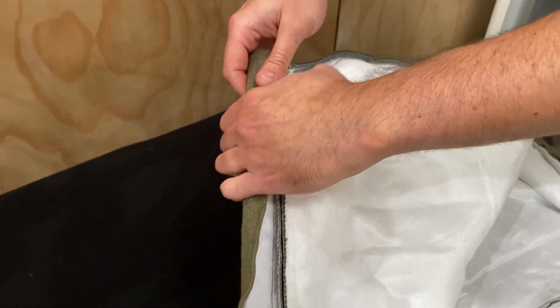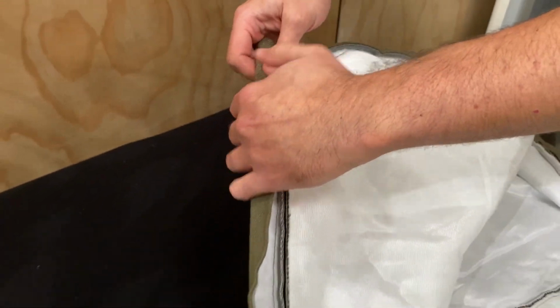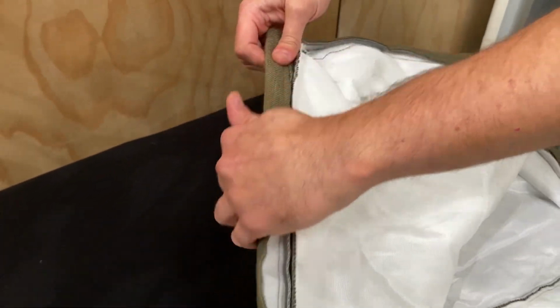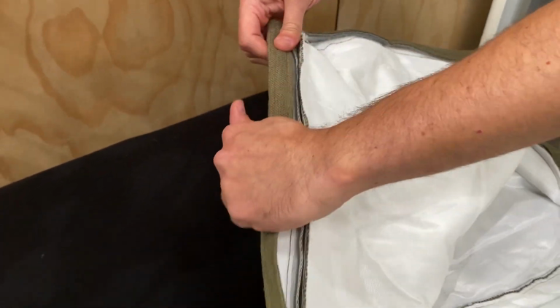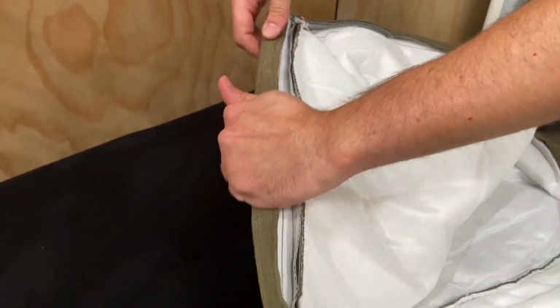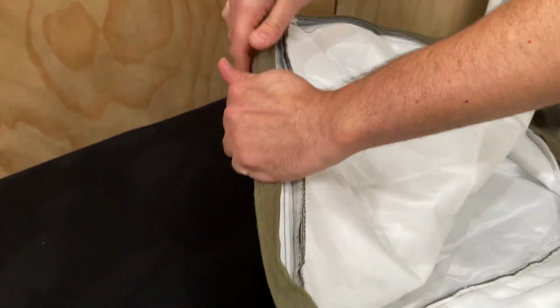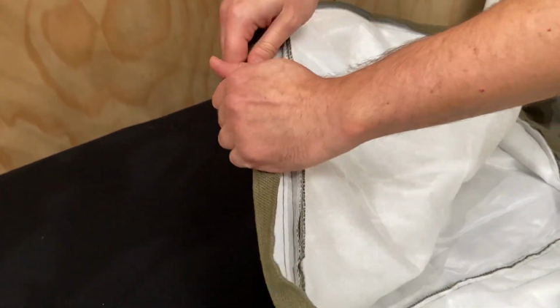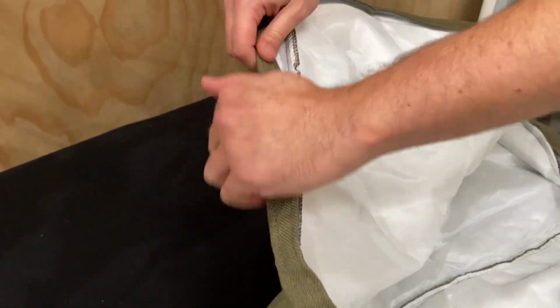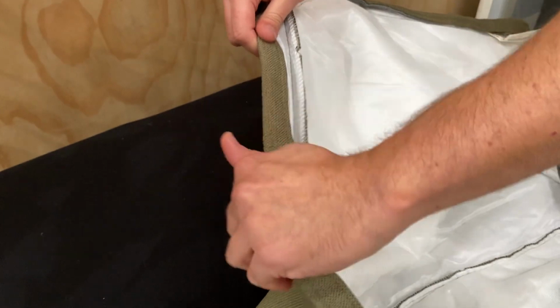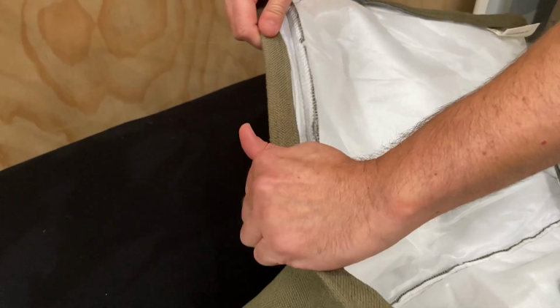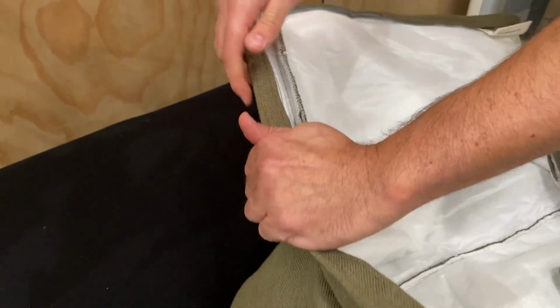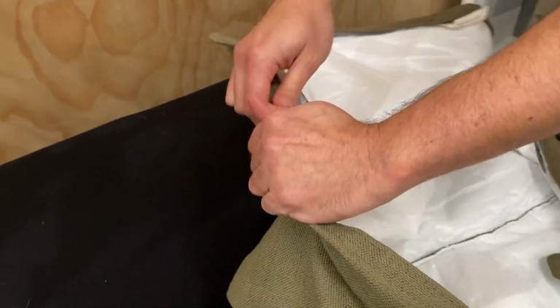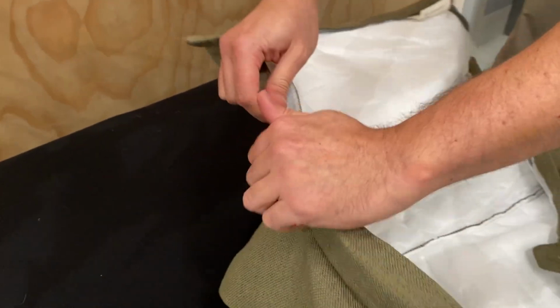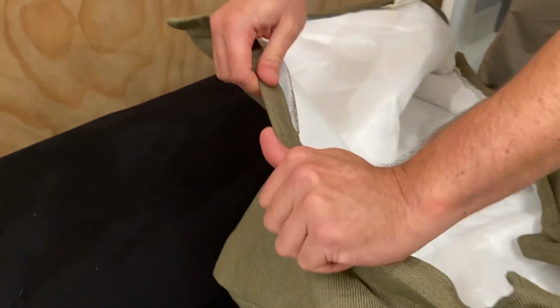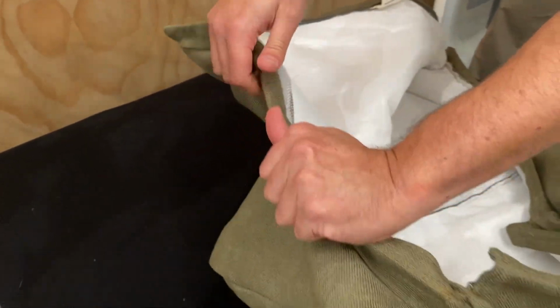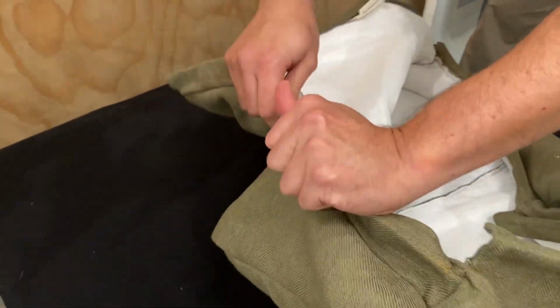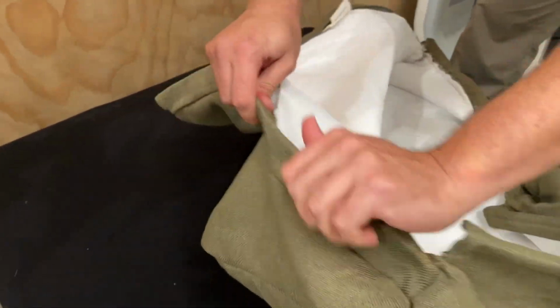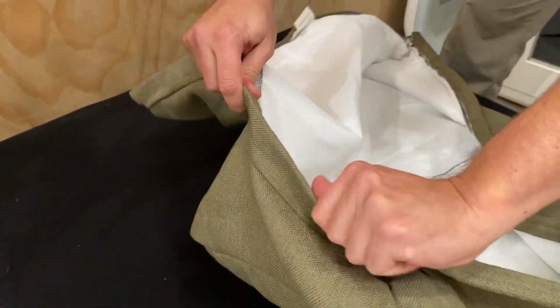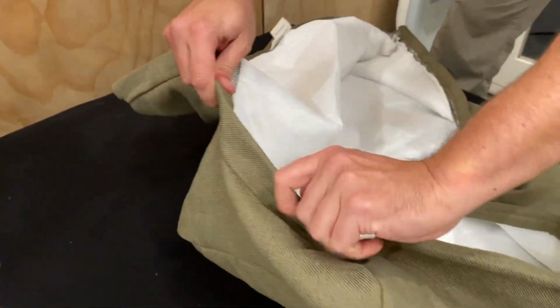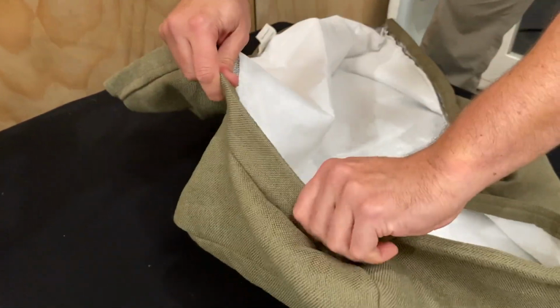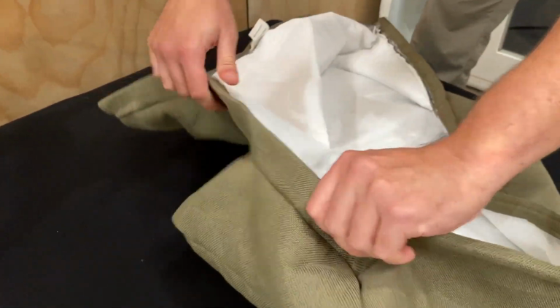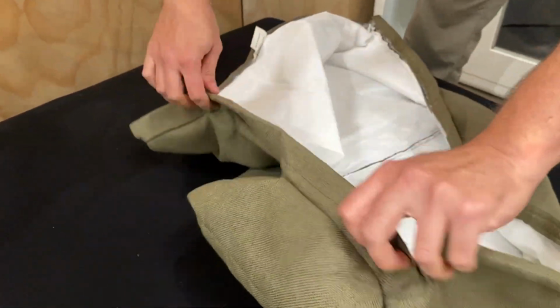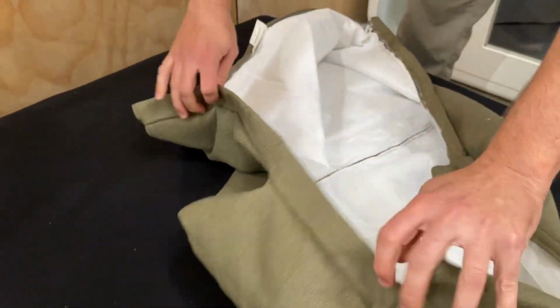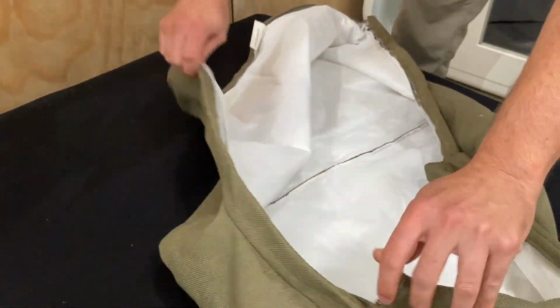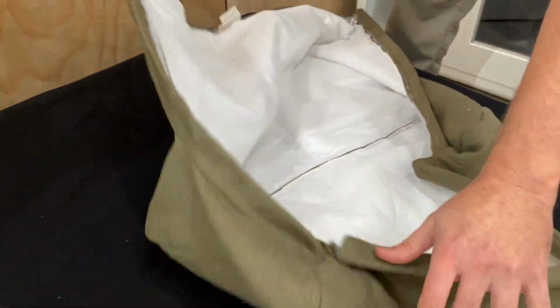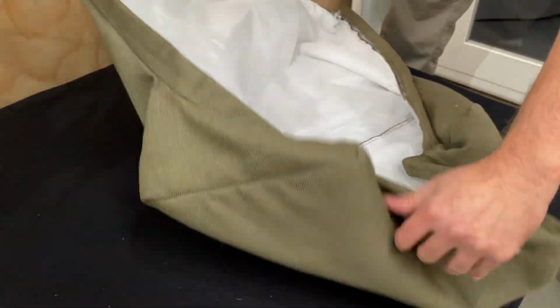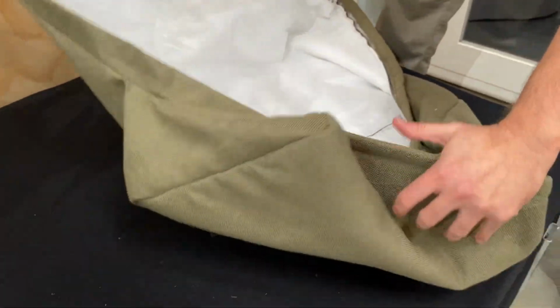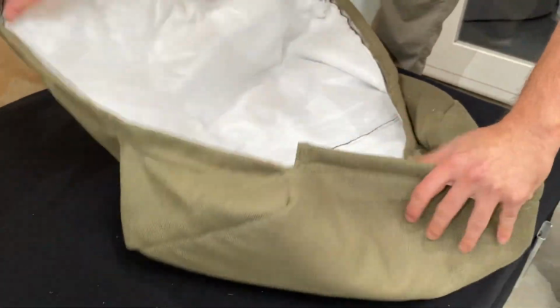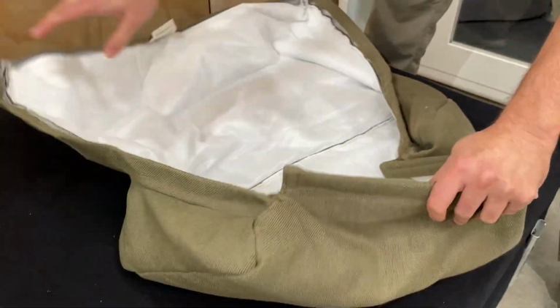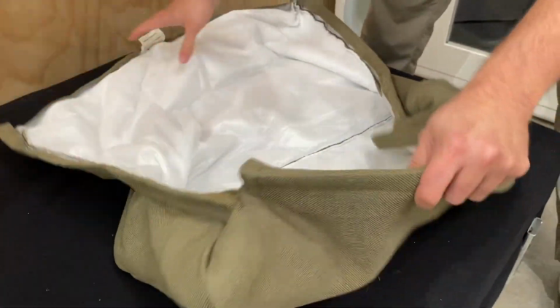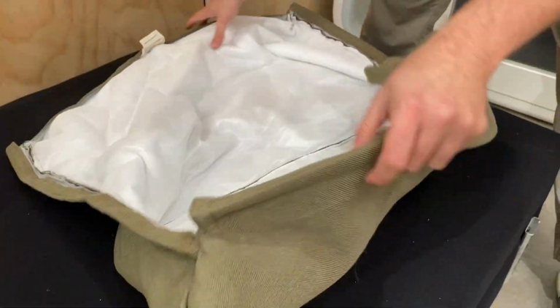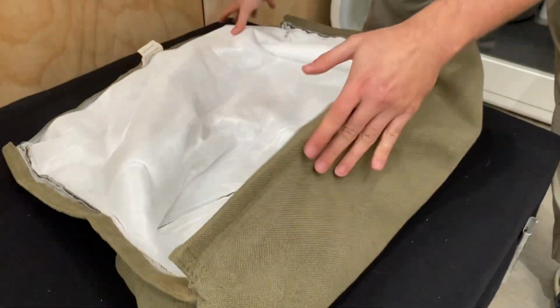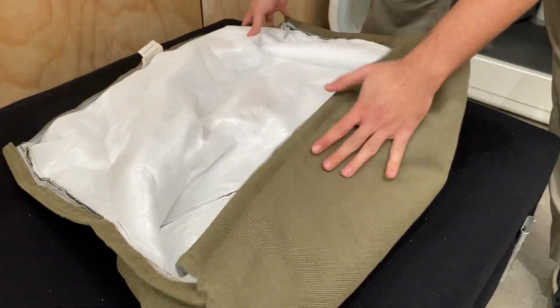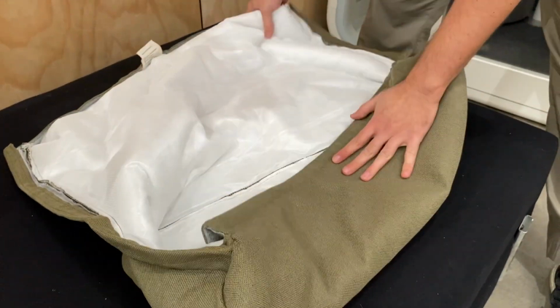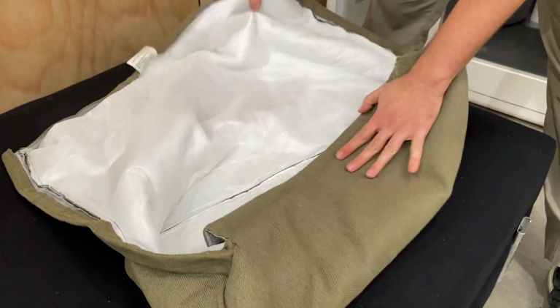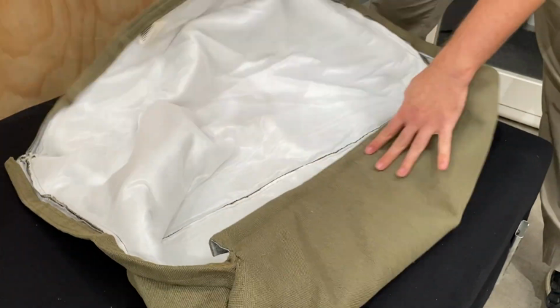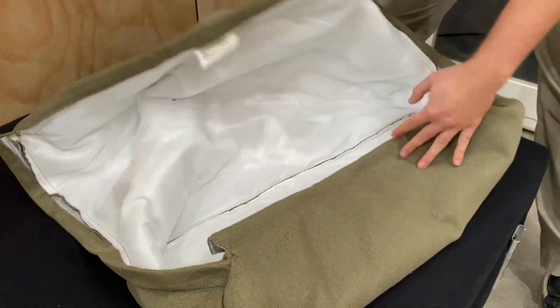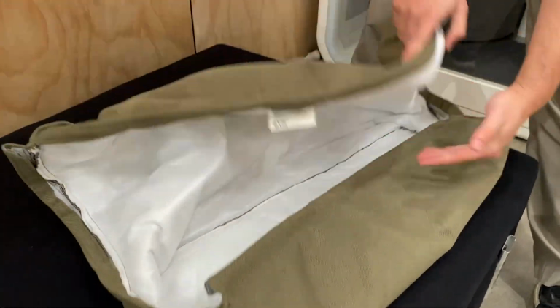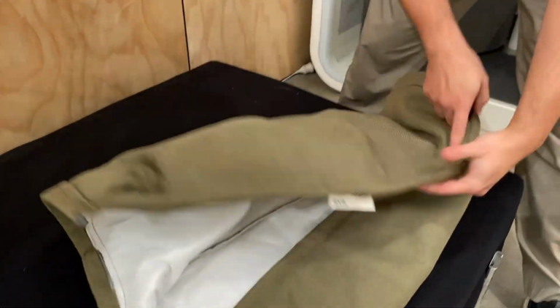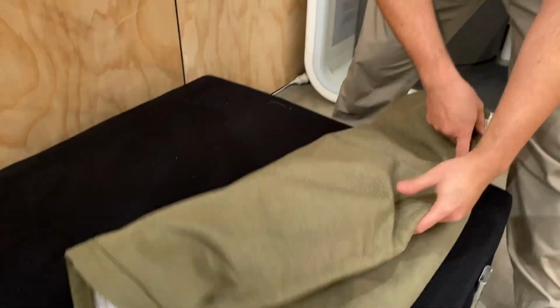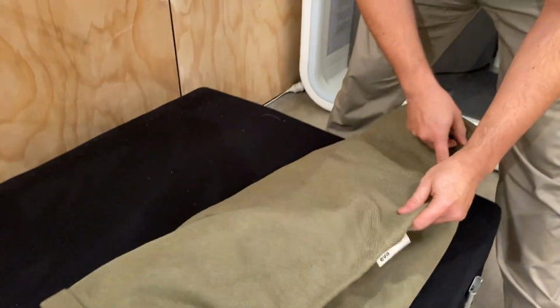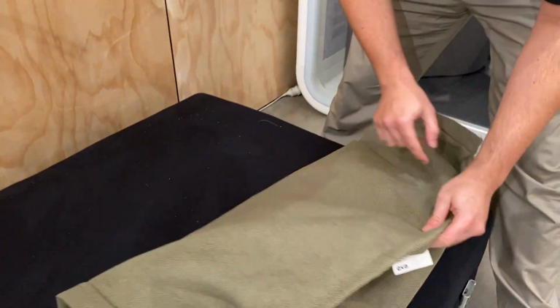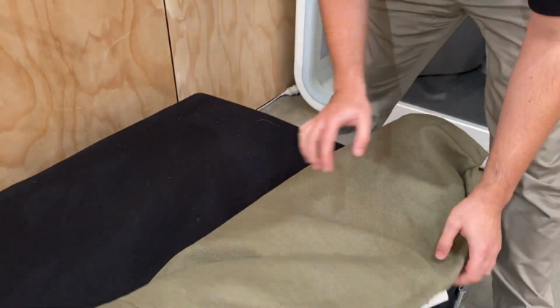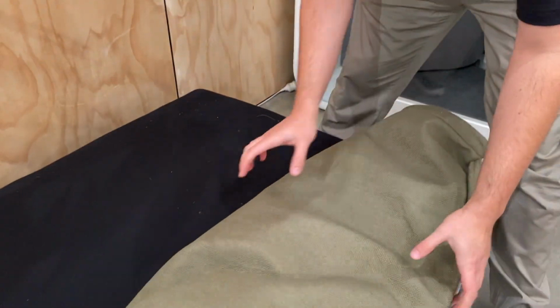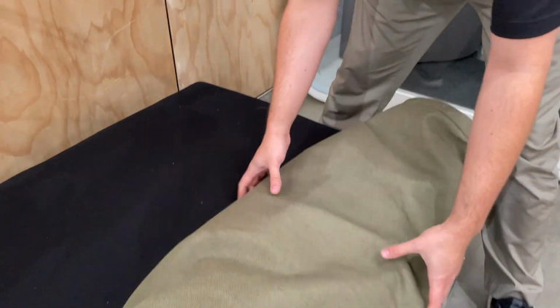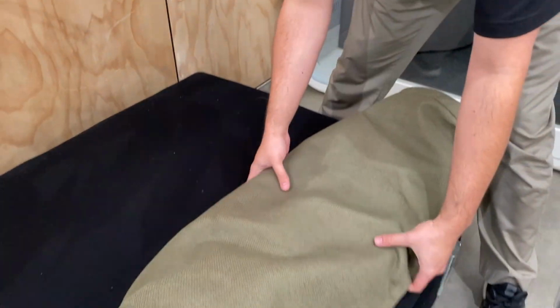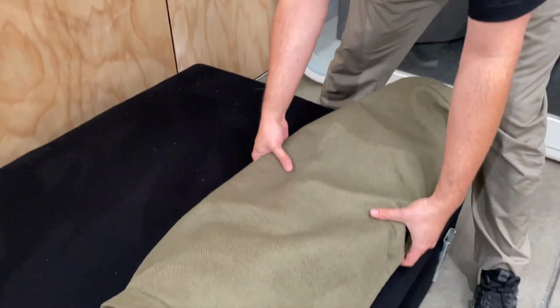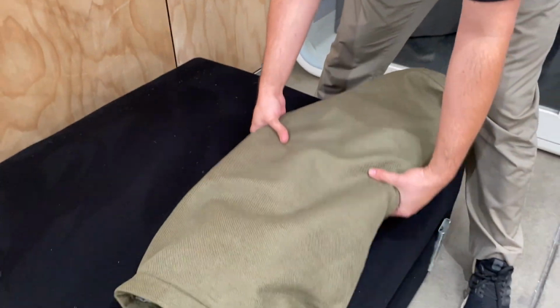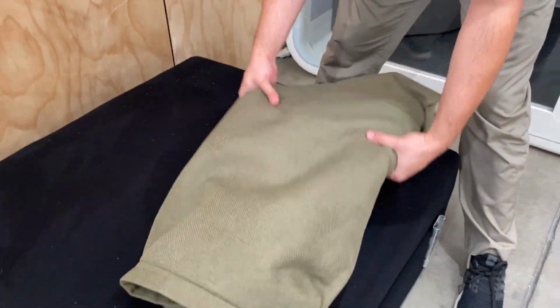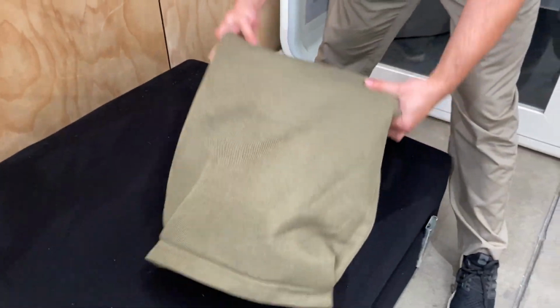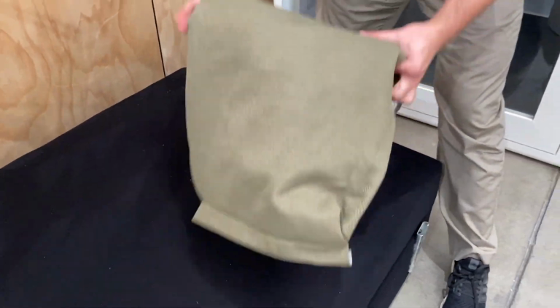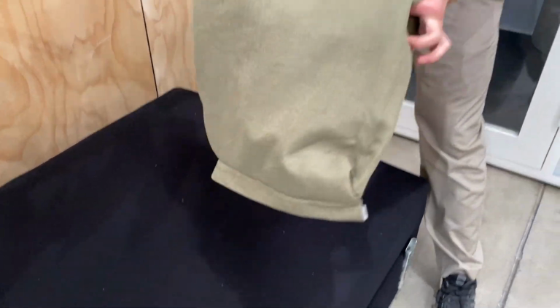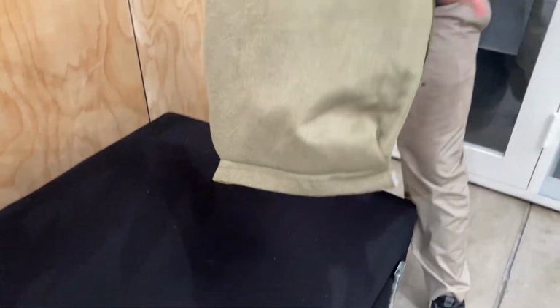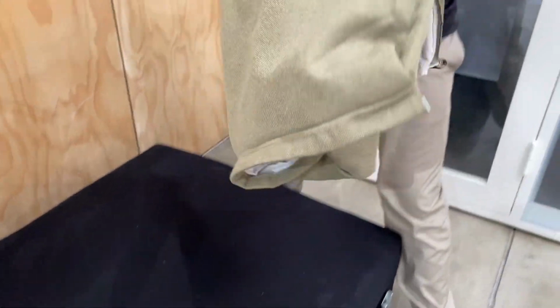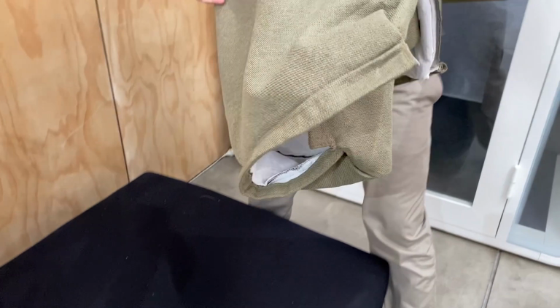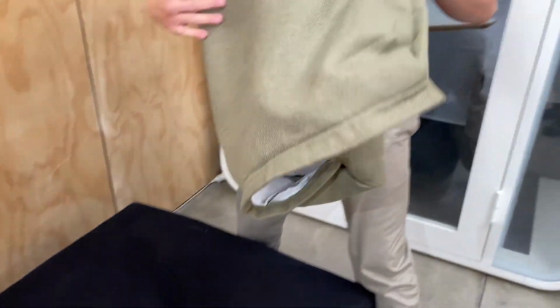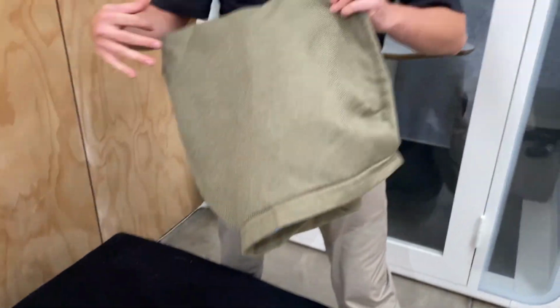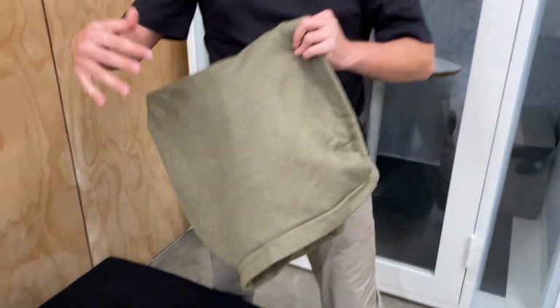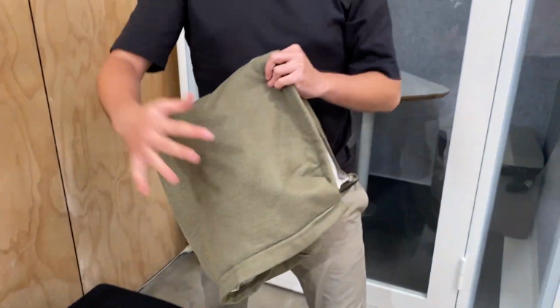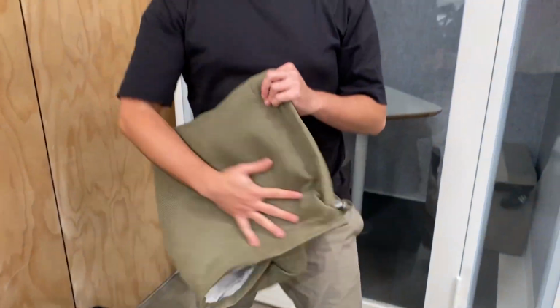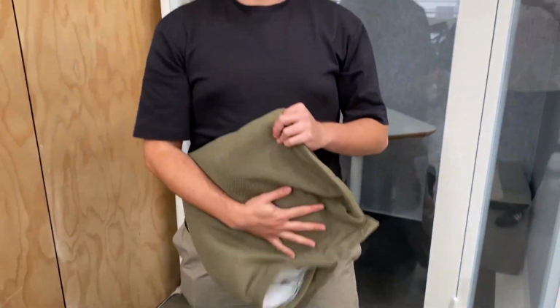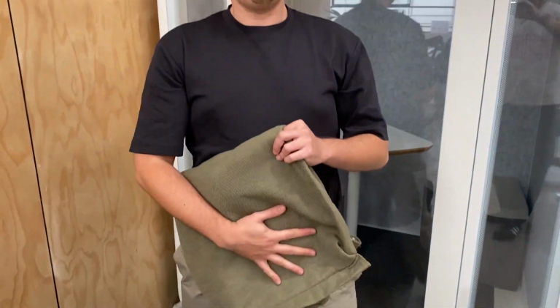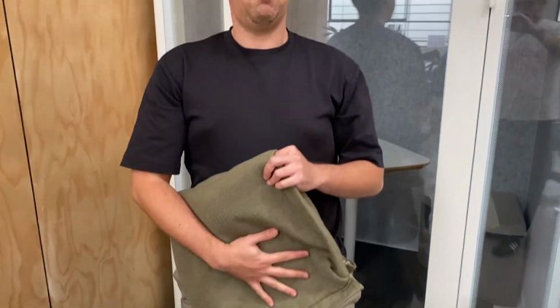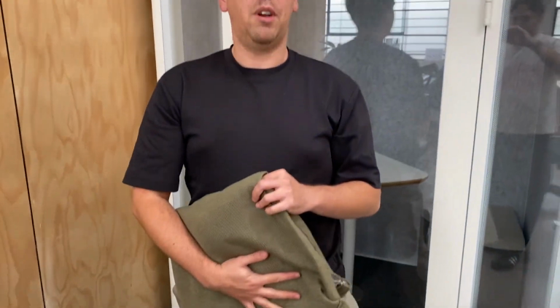It's pretty easy, and that's it — it's ready to put in the wash. Thank you everyone.